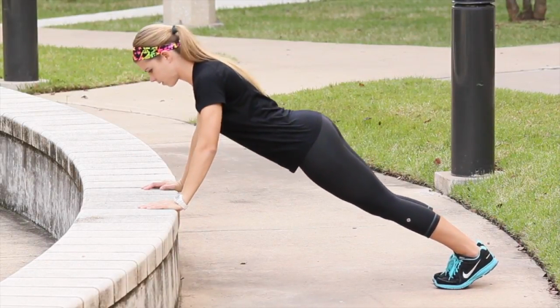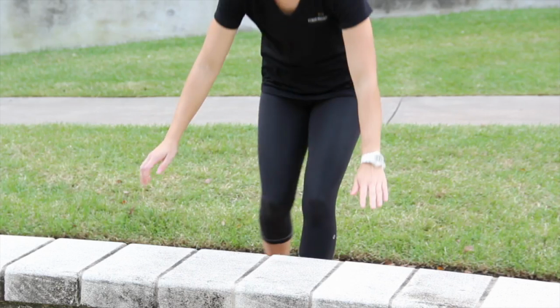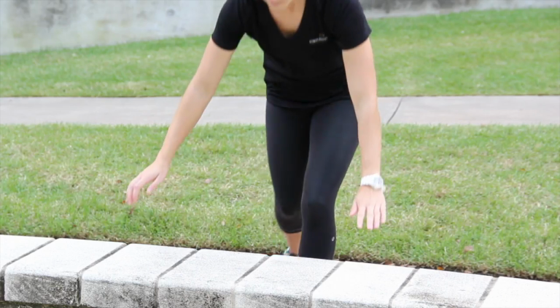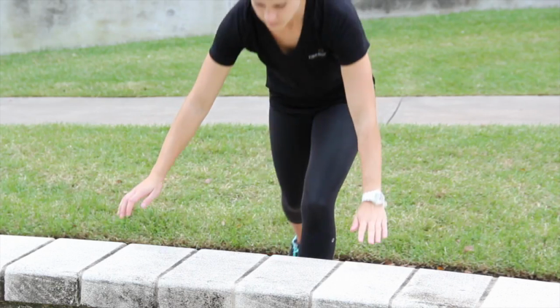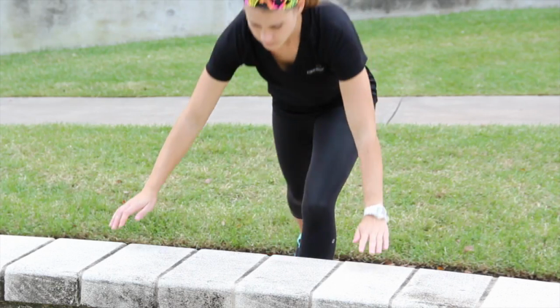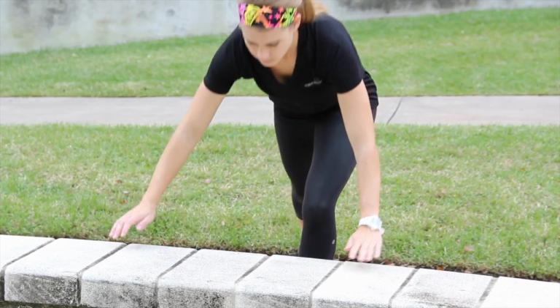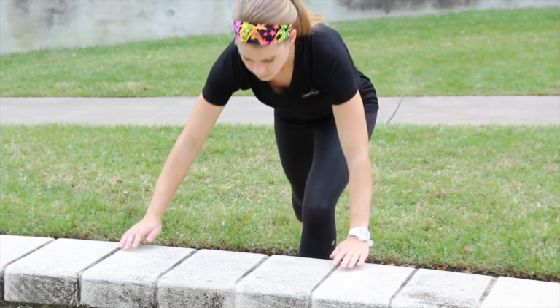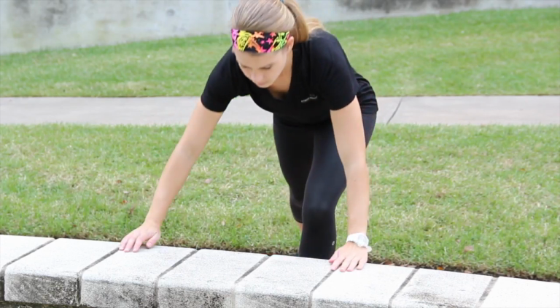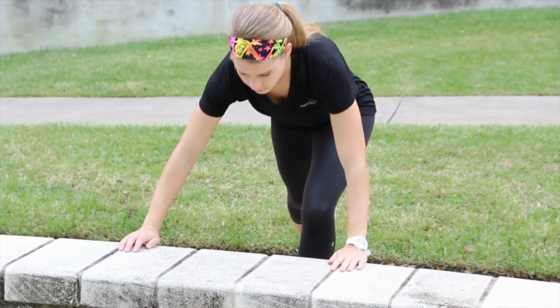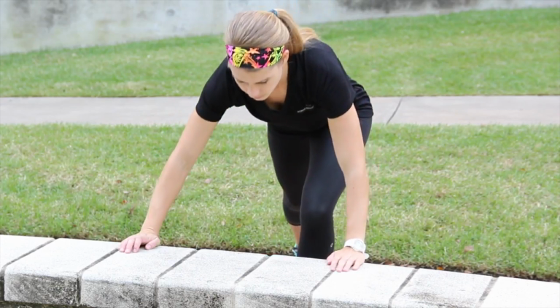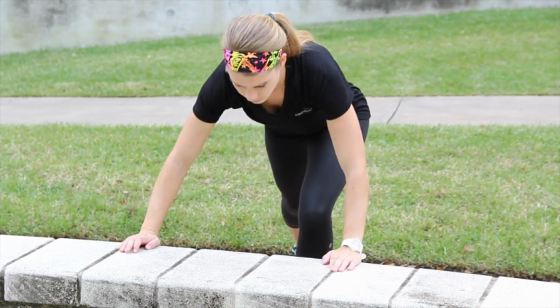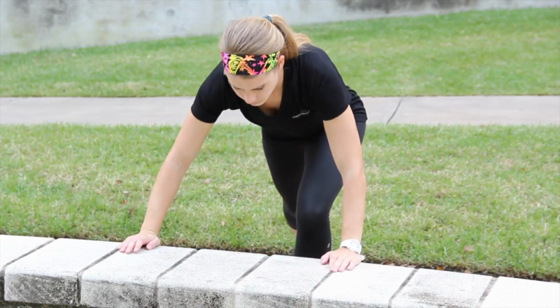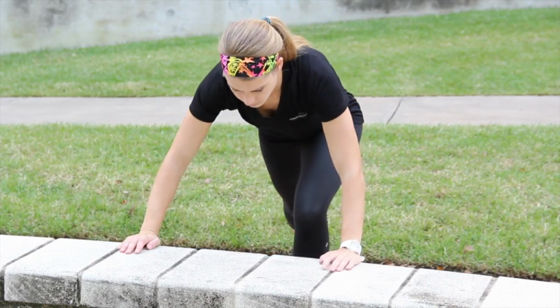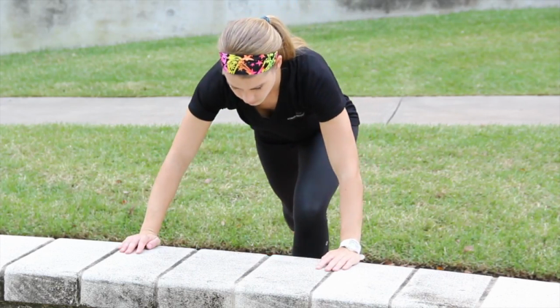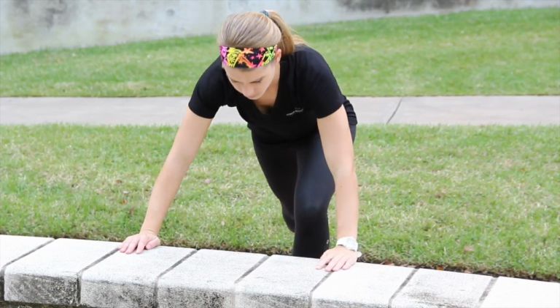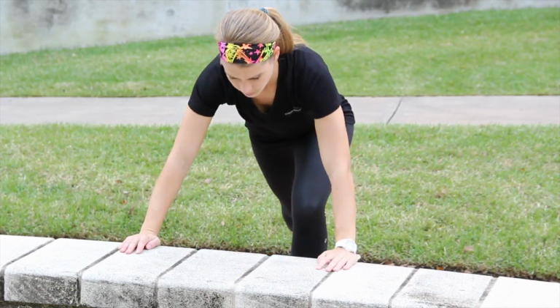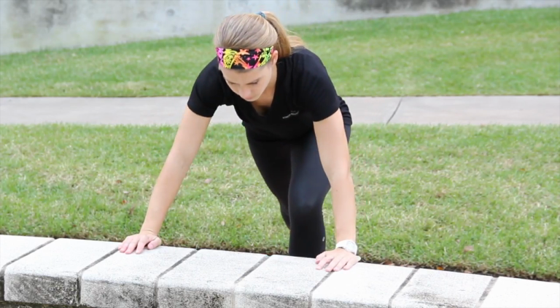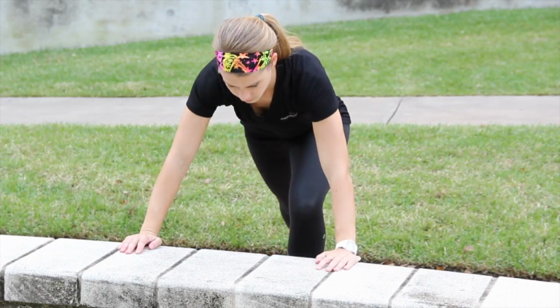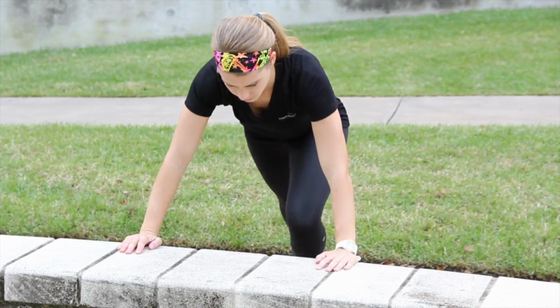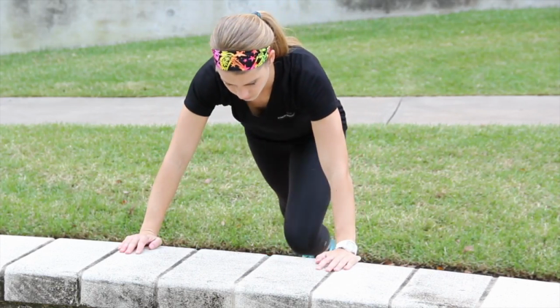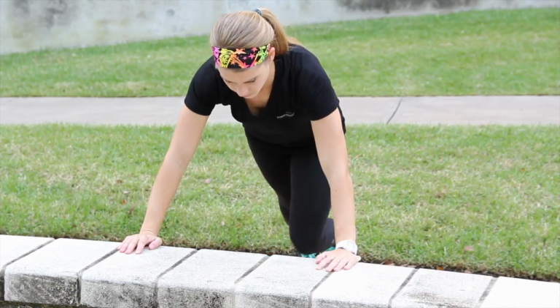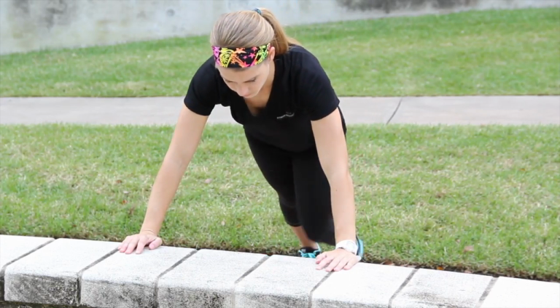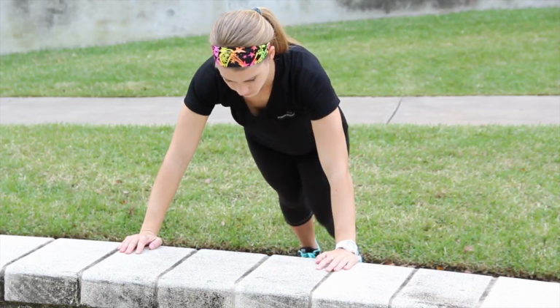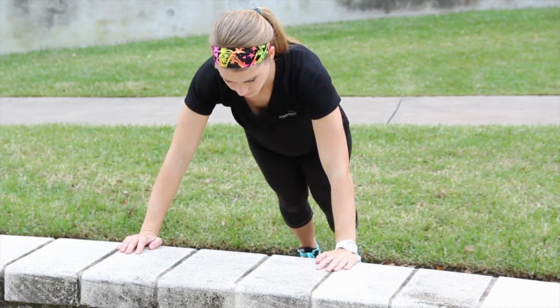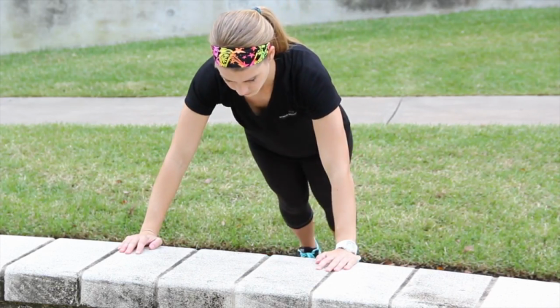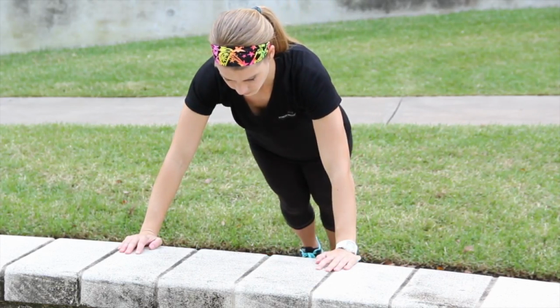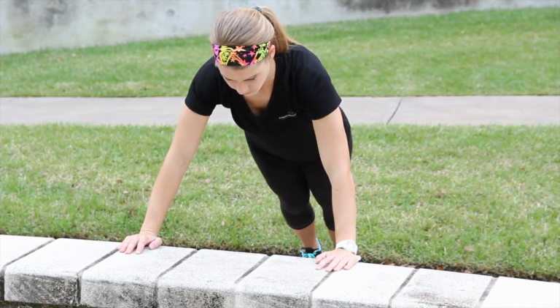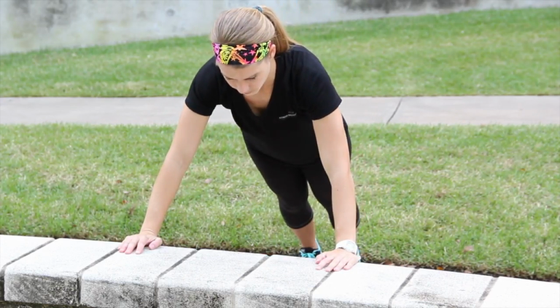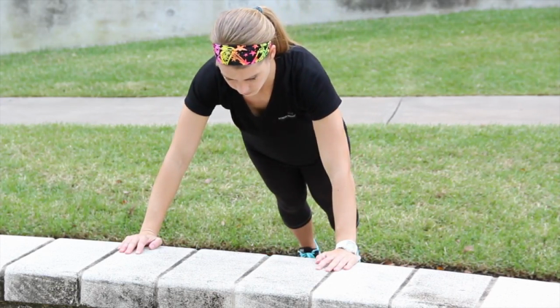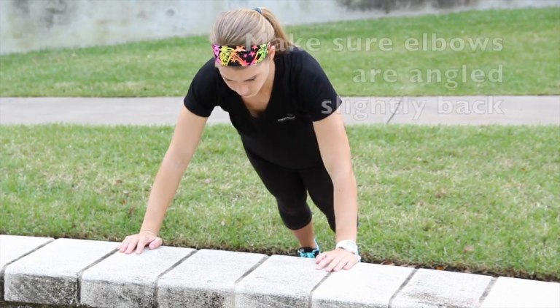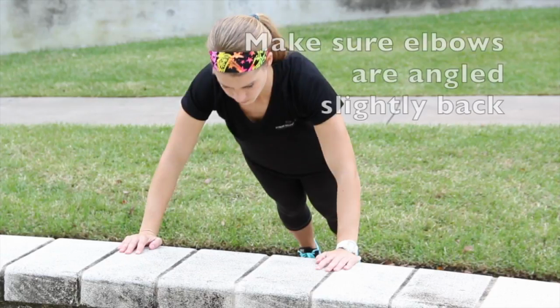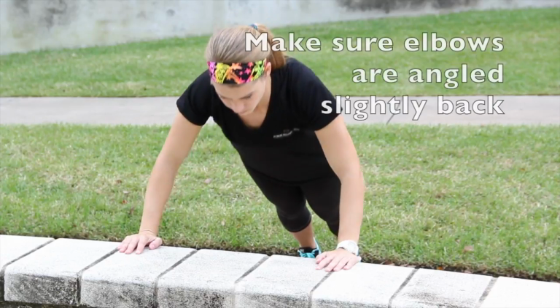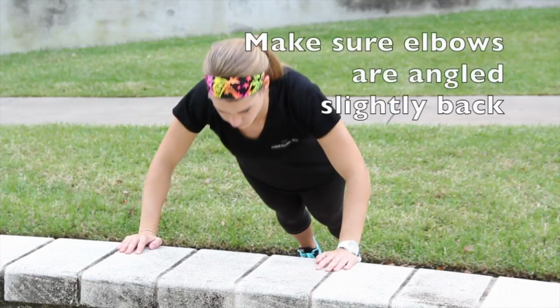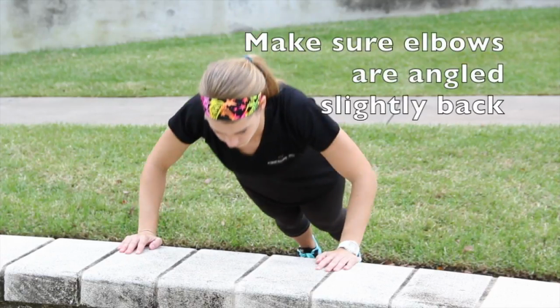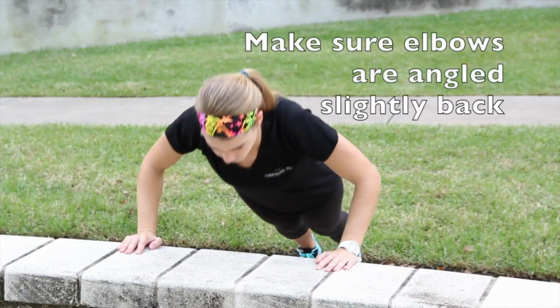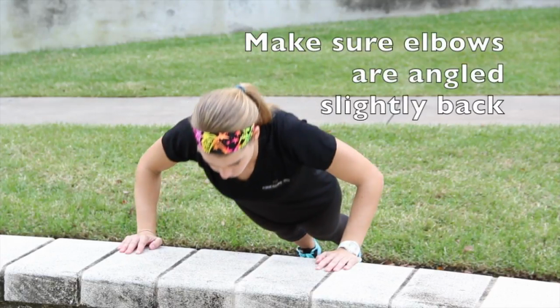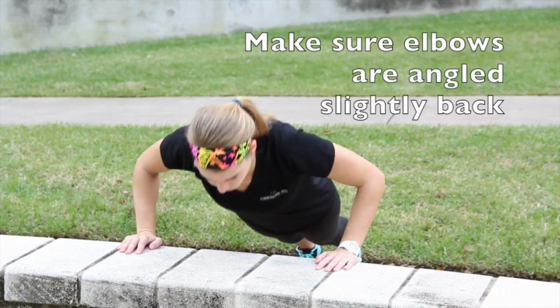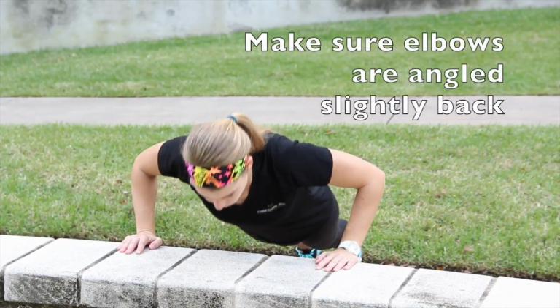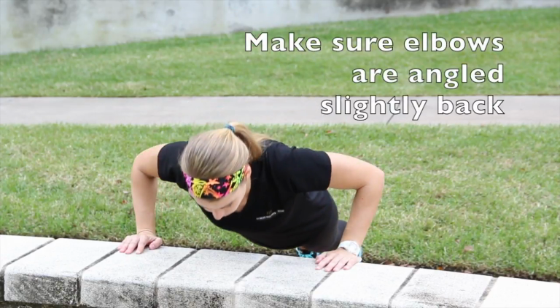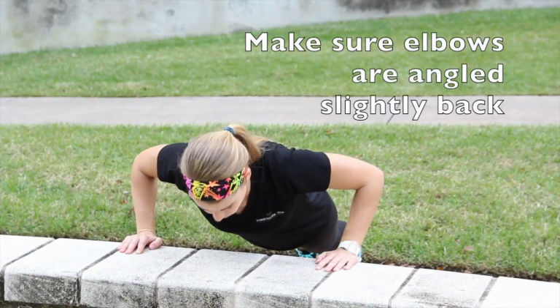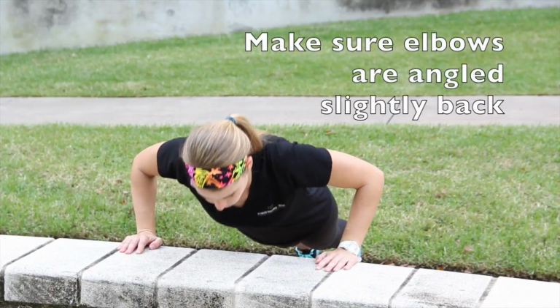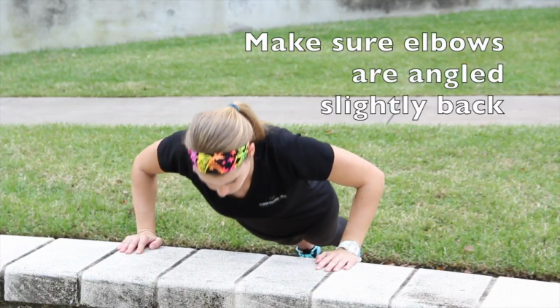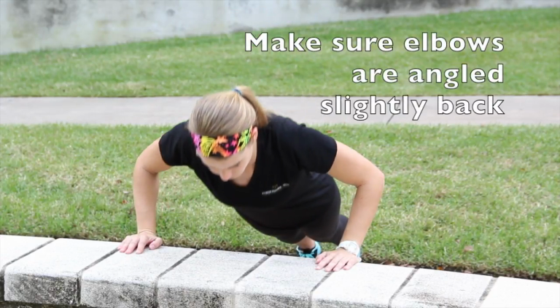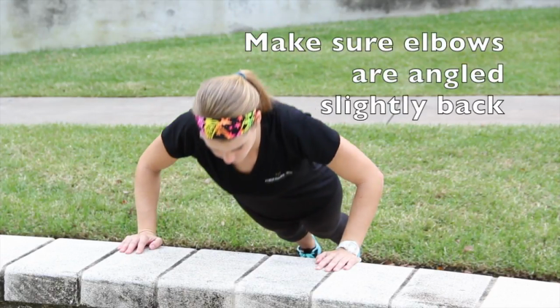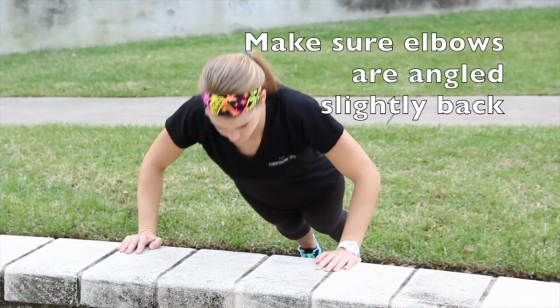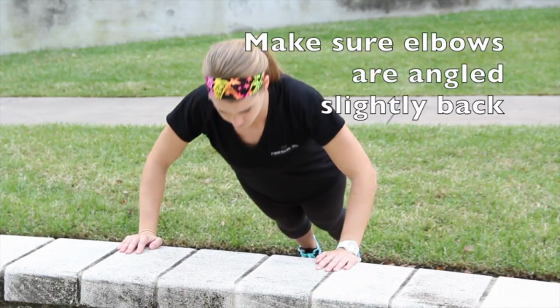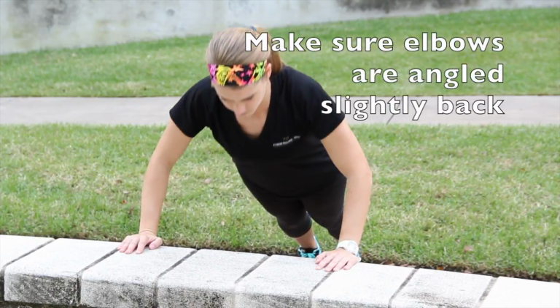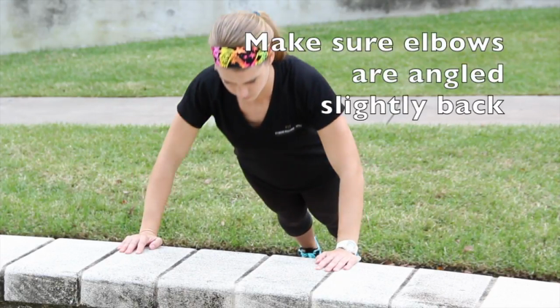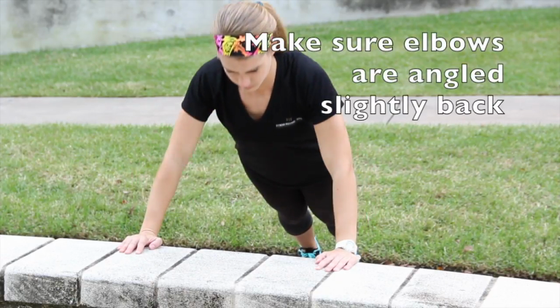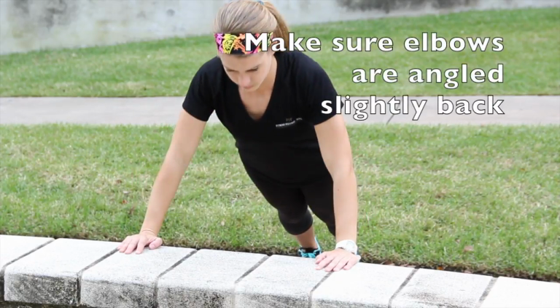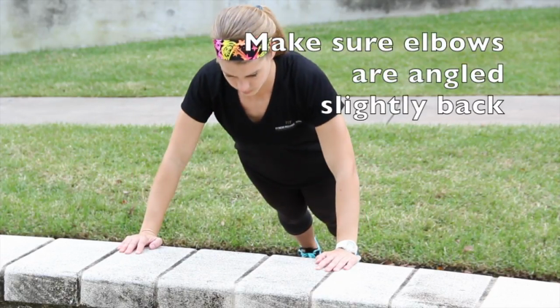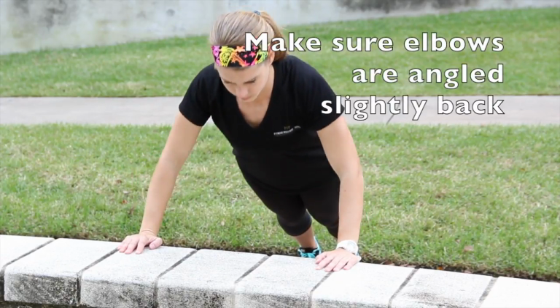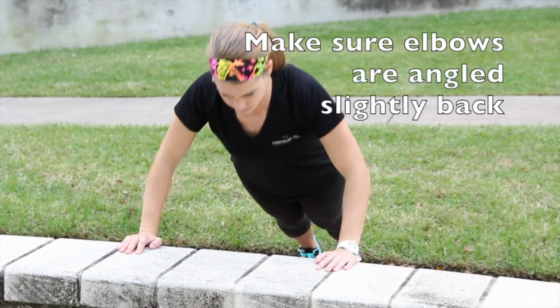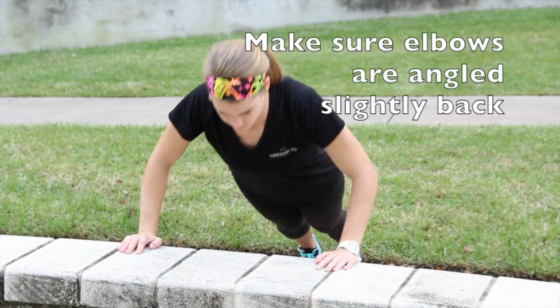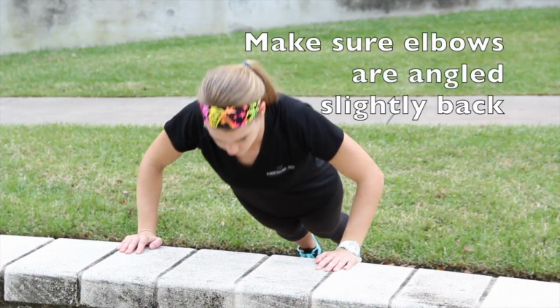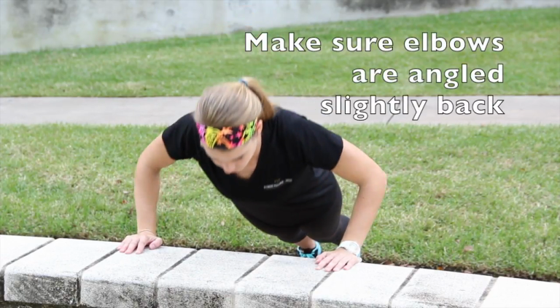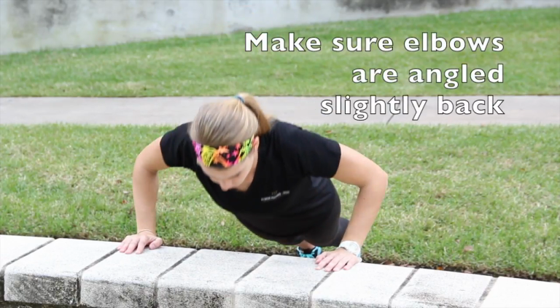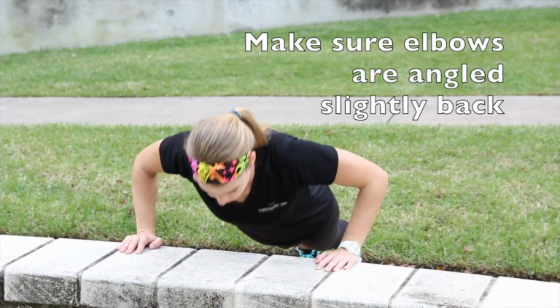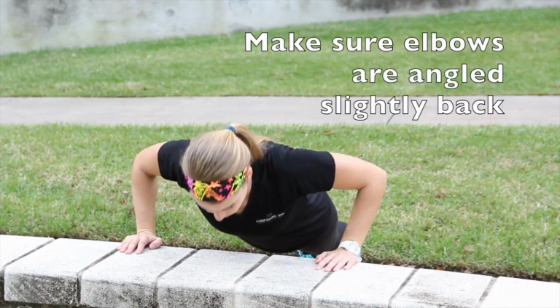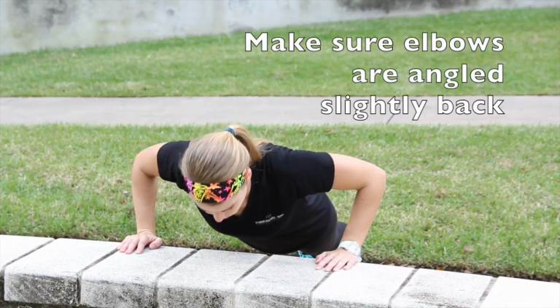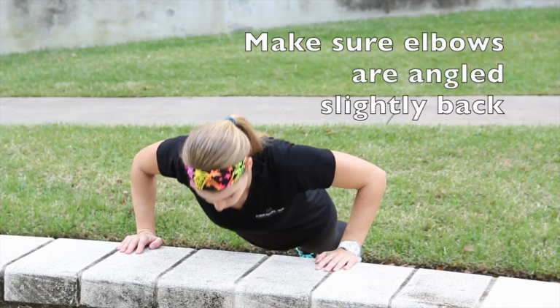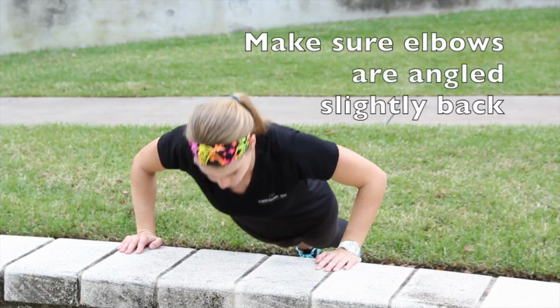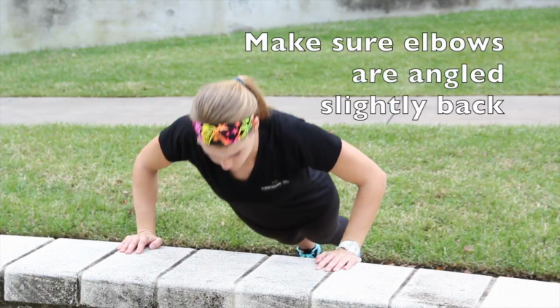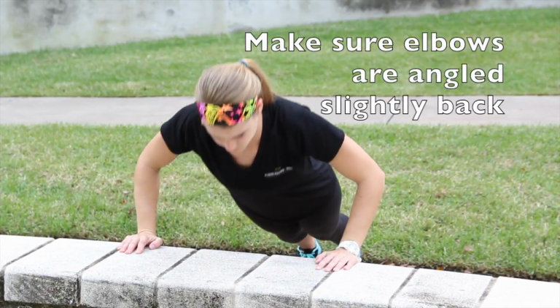Place your hands one hand width outside of your shoulders. For decreased difficulty, find a higher step.